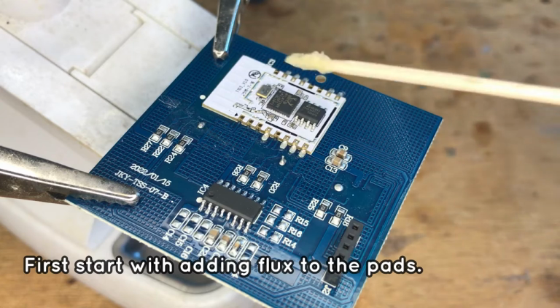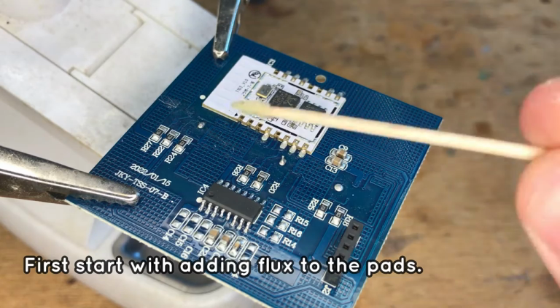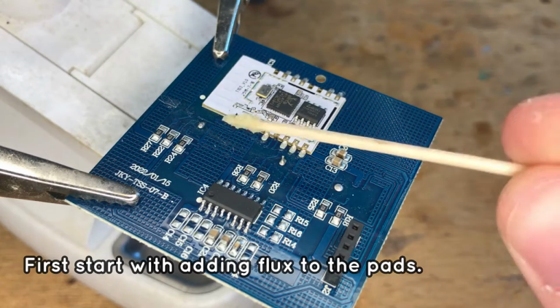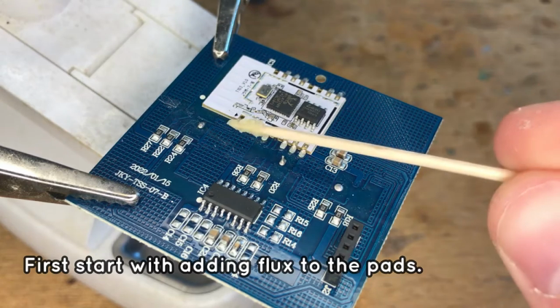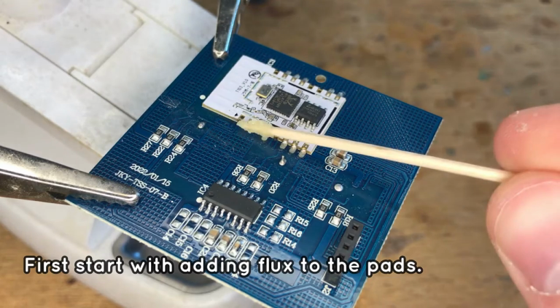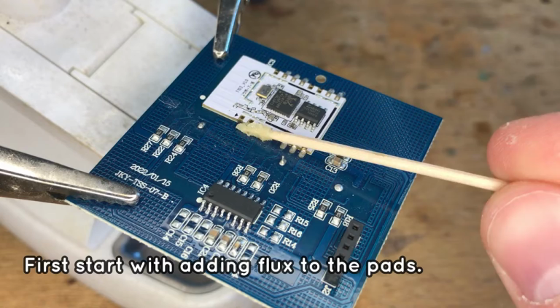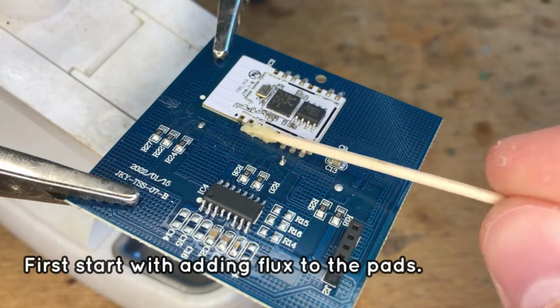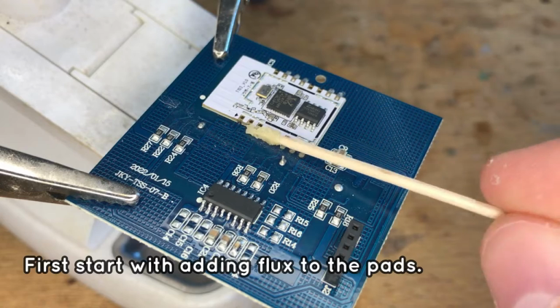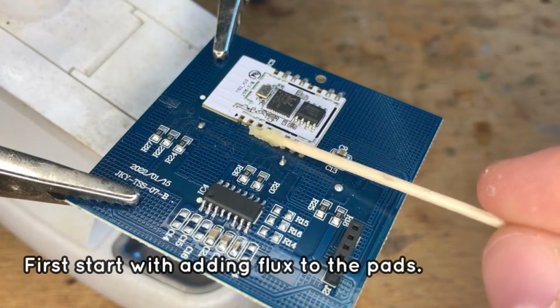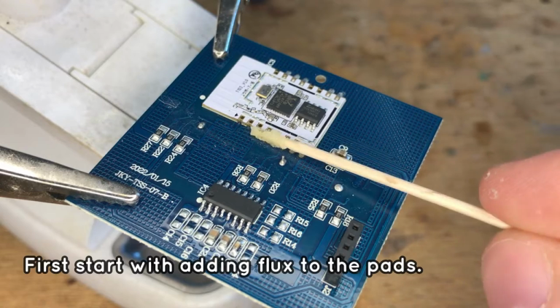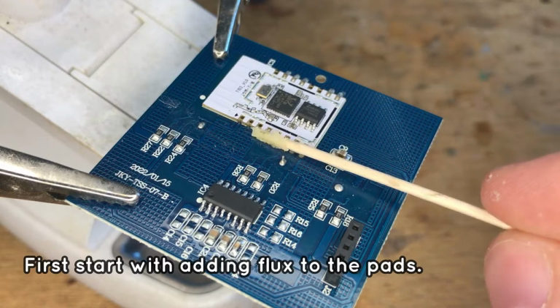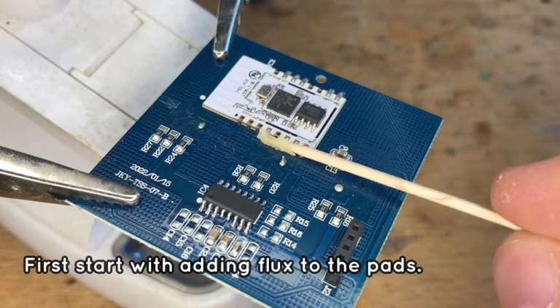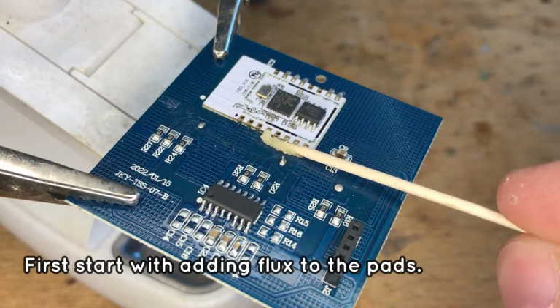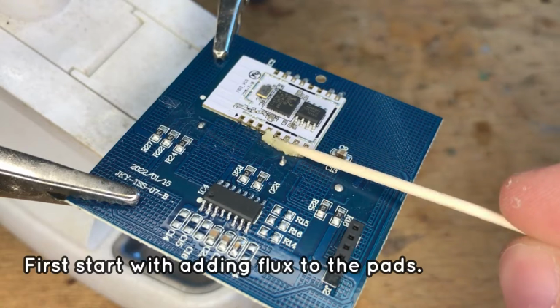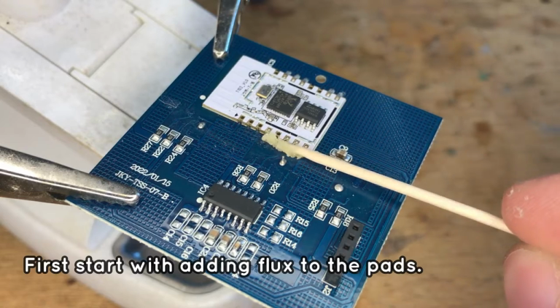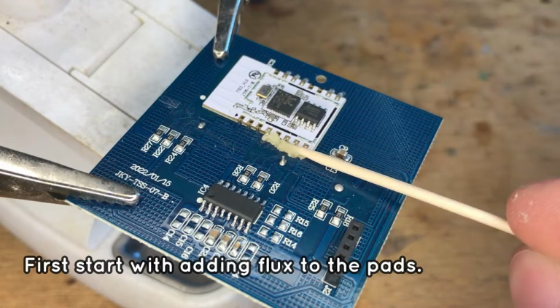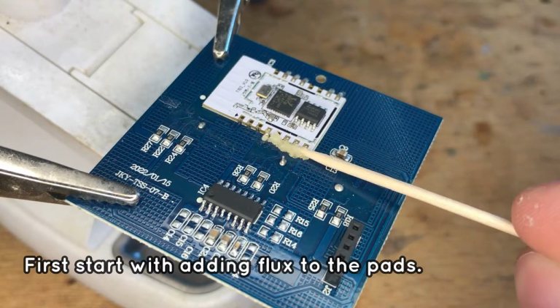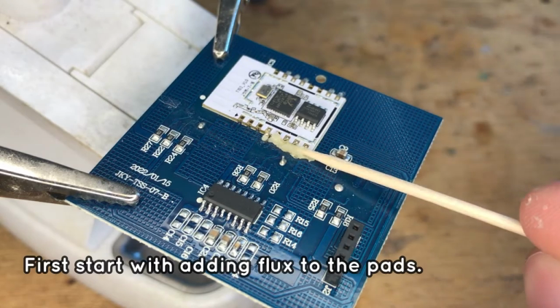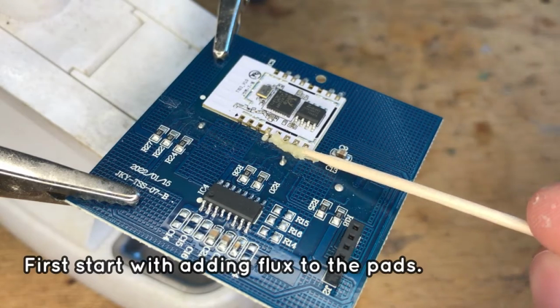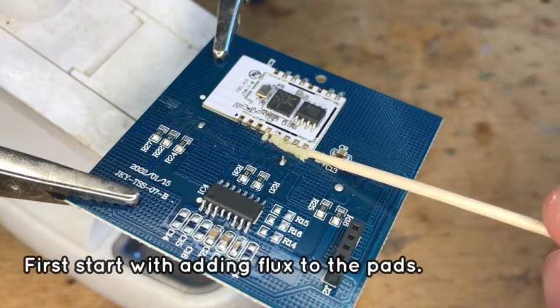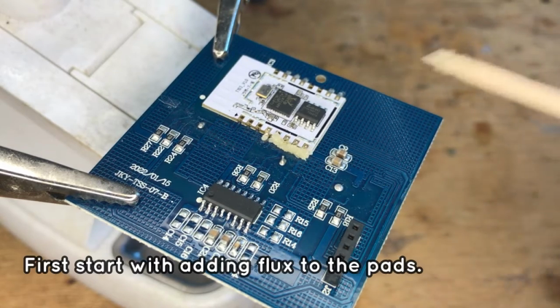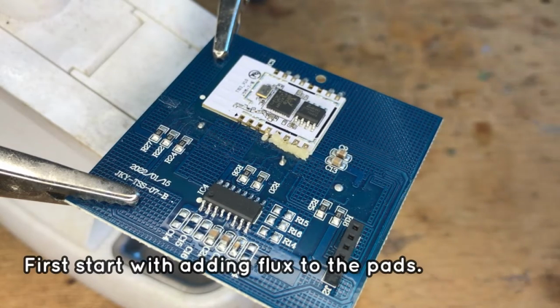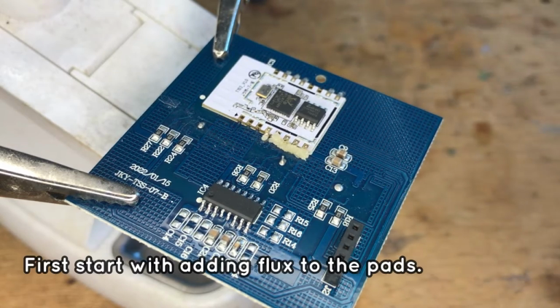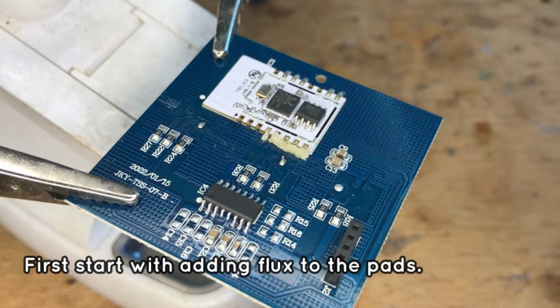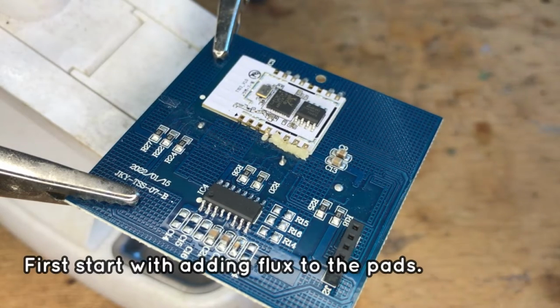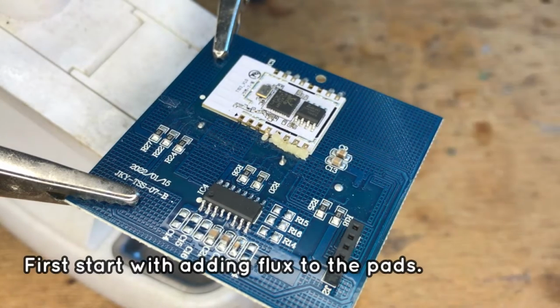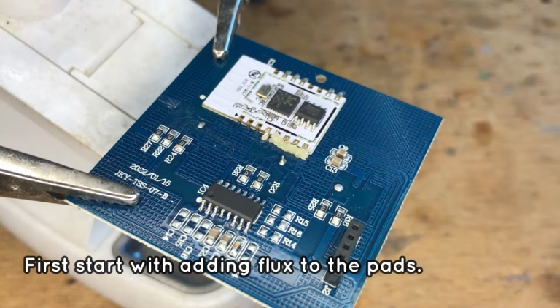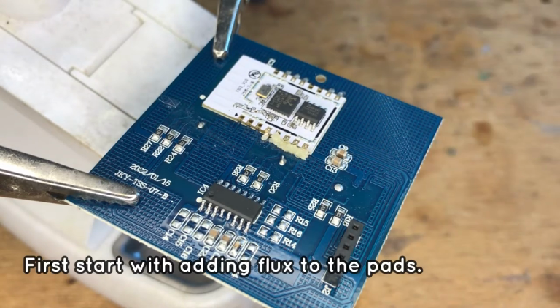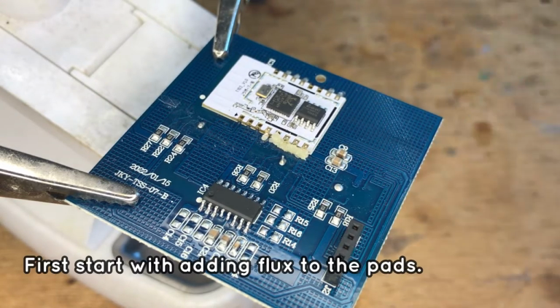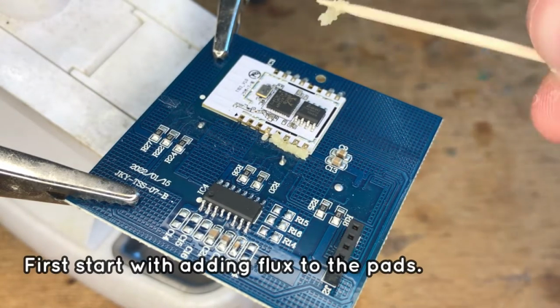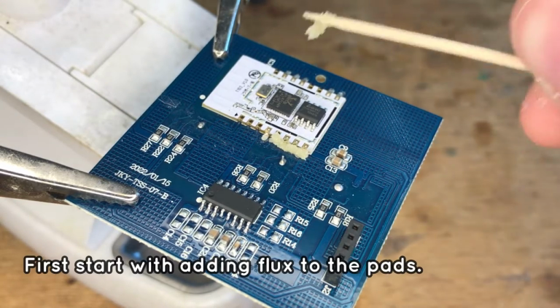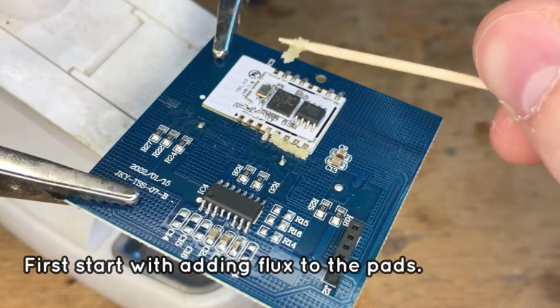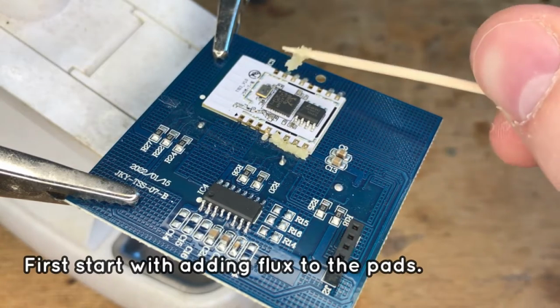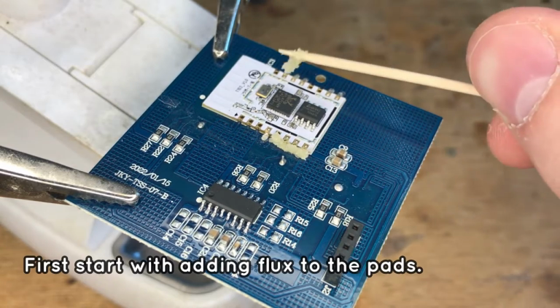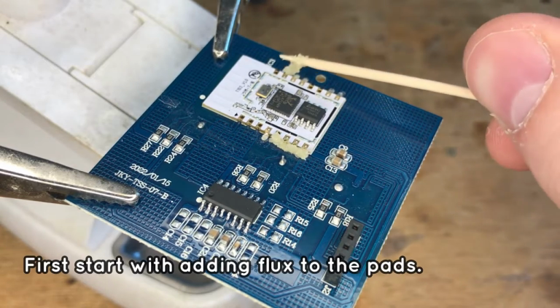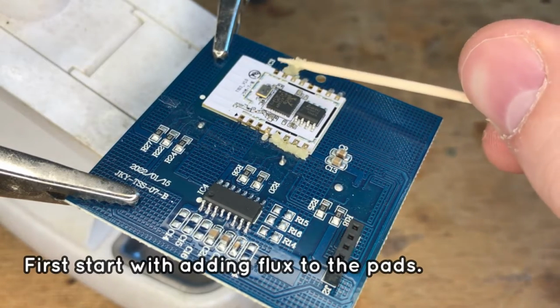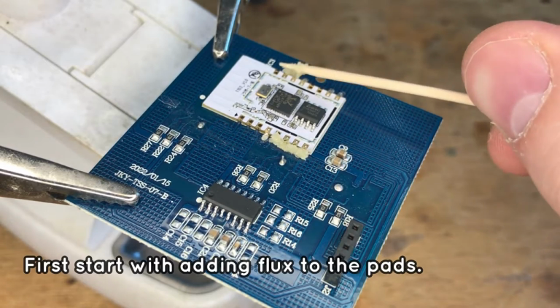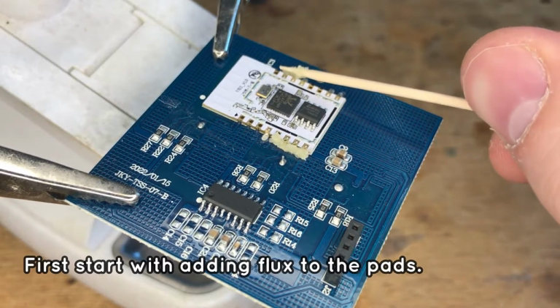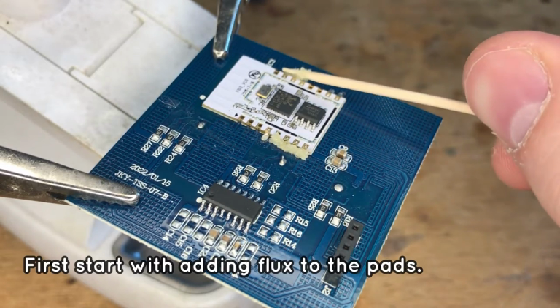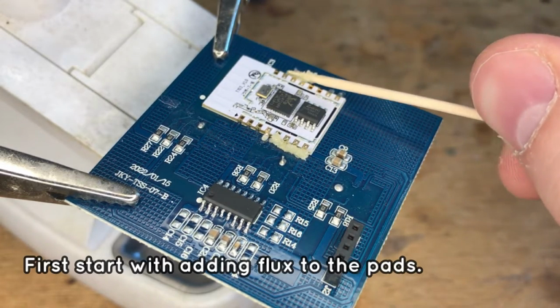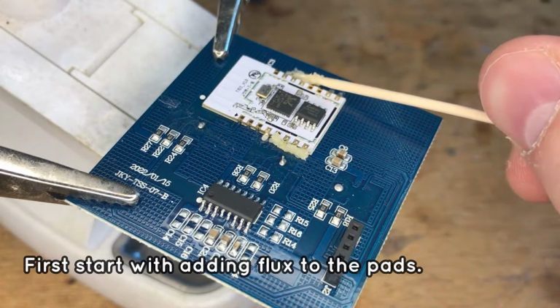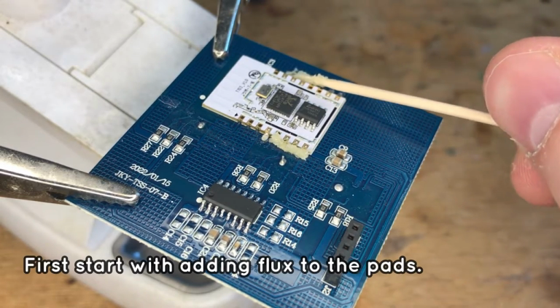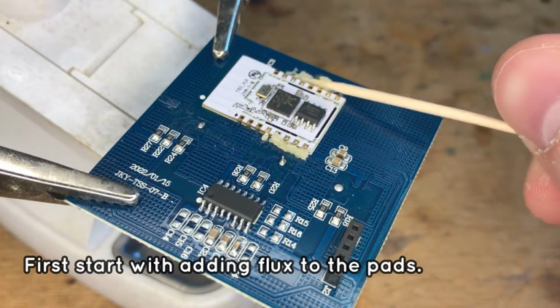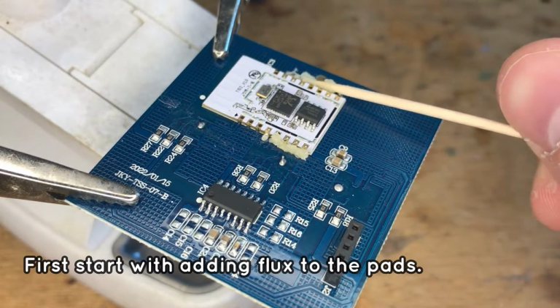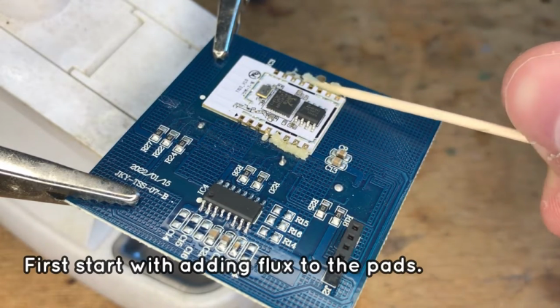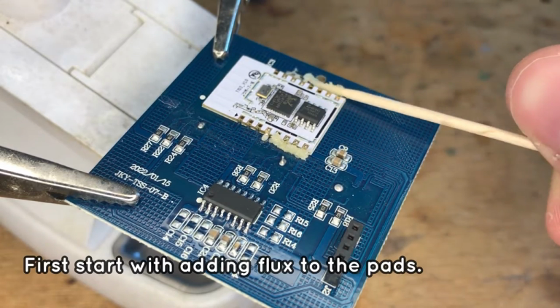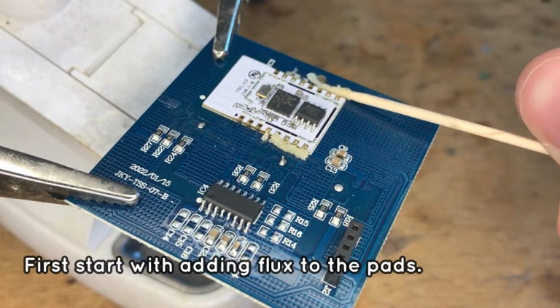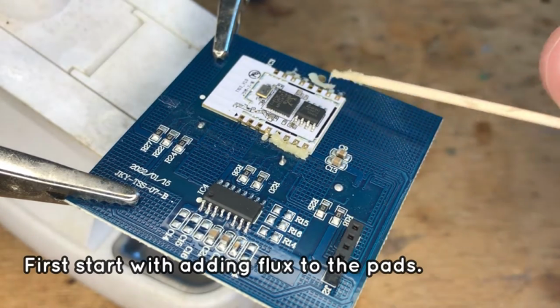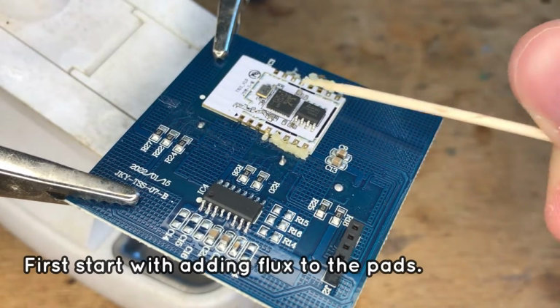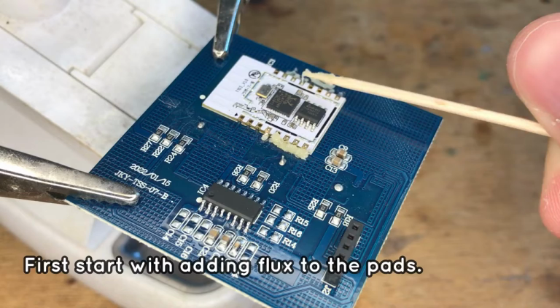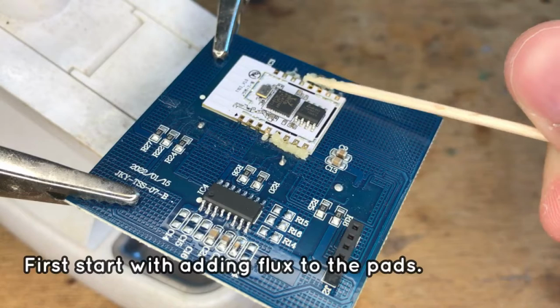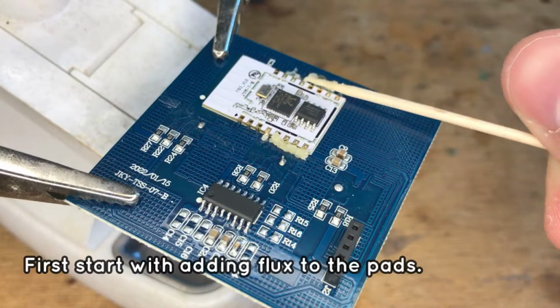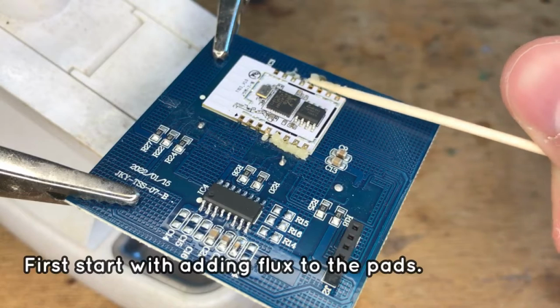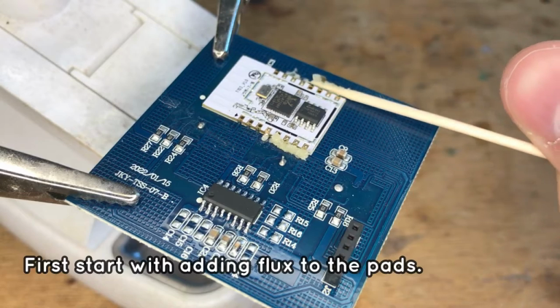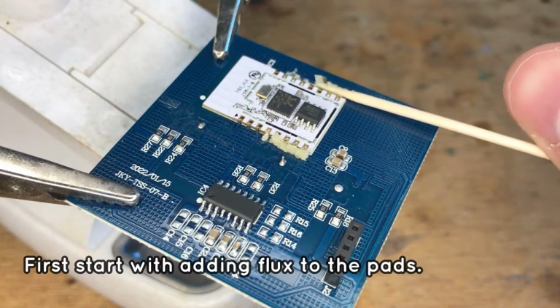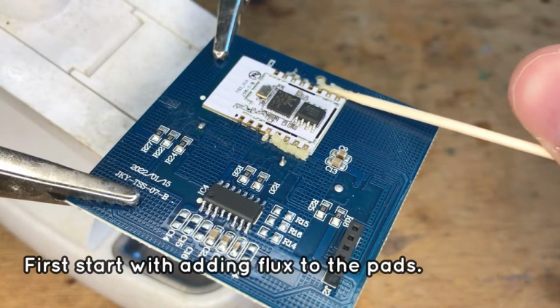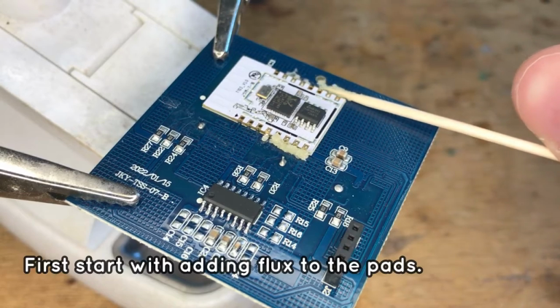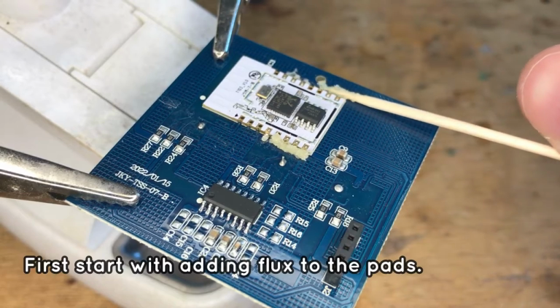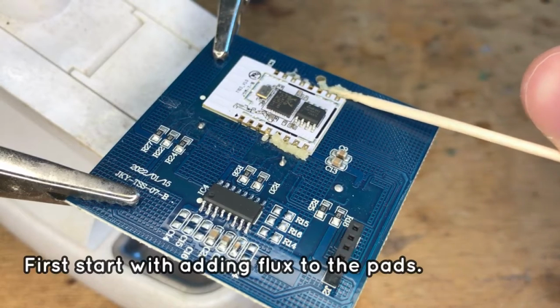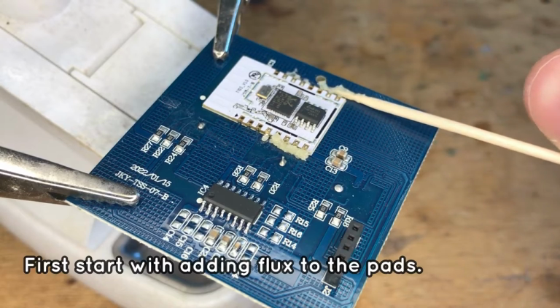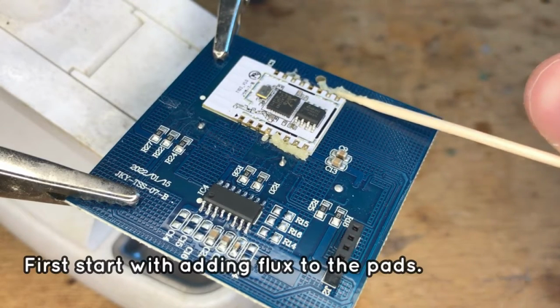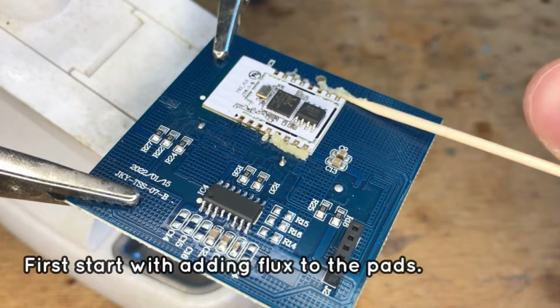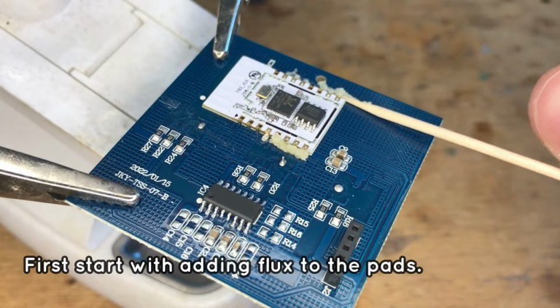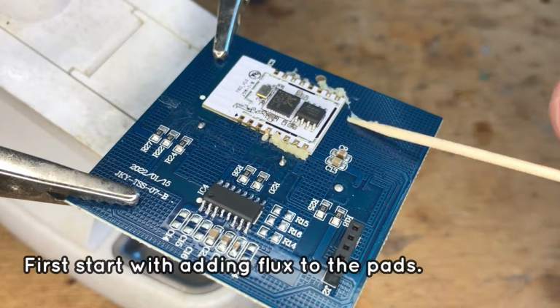Let's start by adding flux to the pads. Flux is necessary here — it will make both soldering and desoldering easier.